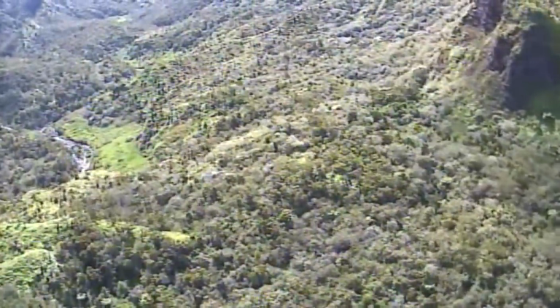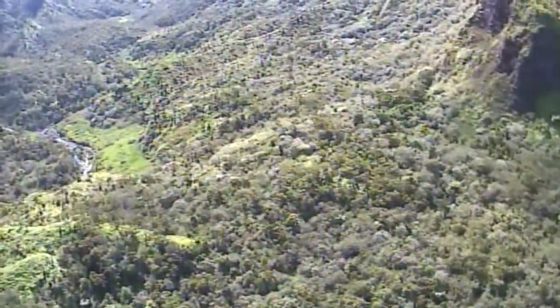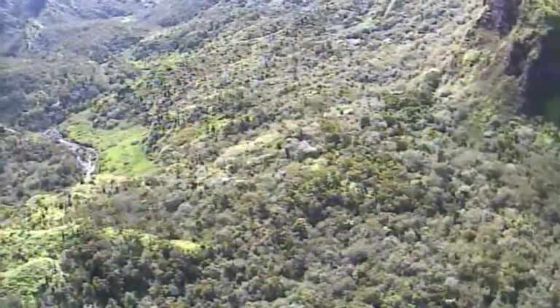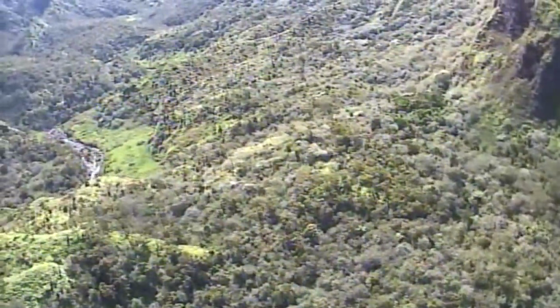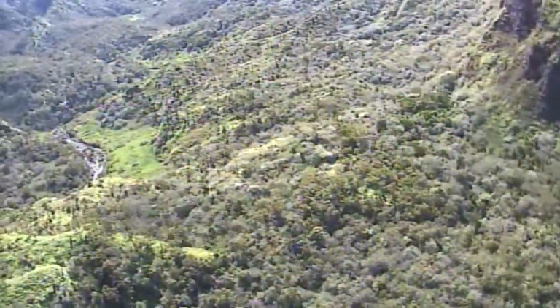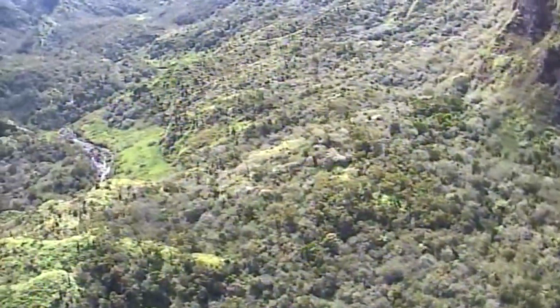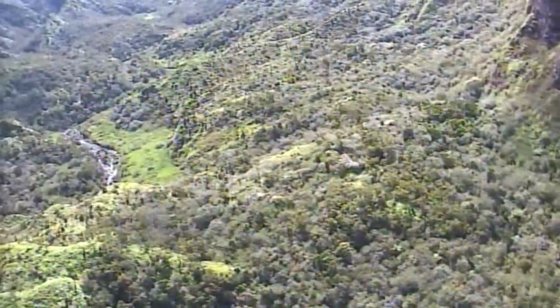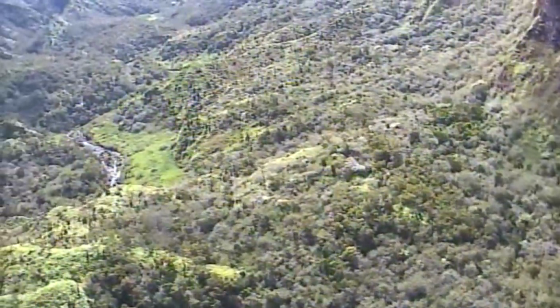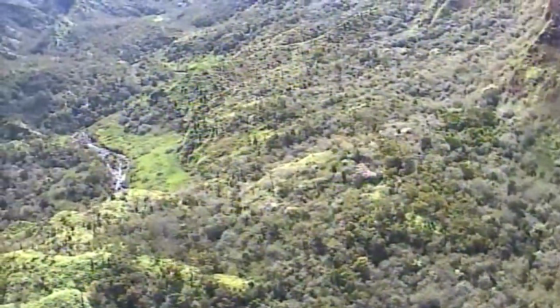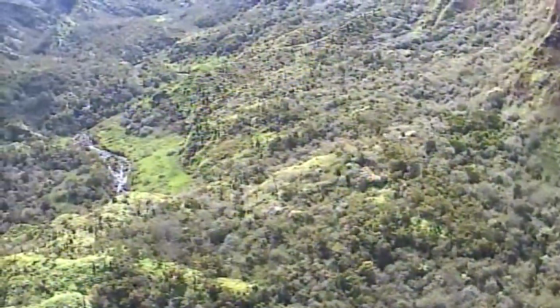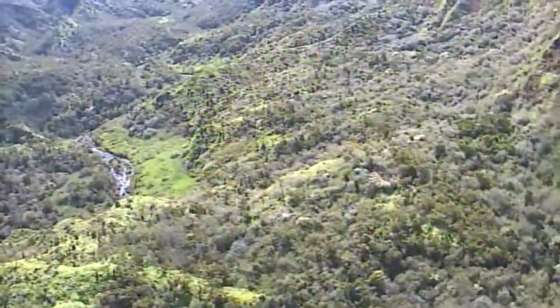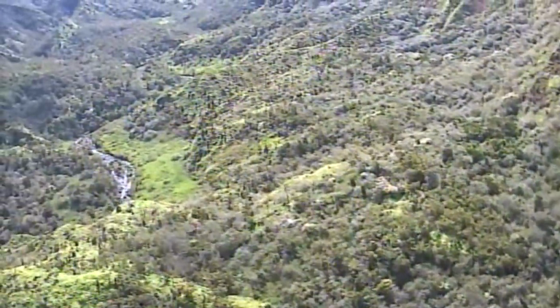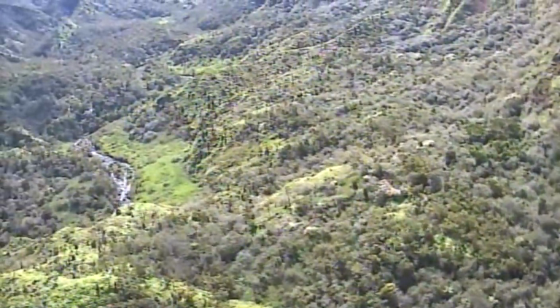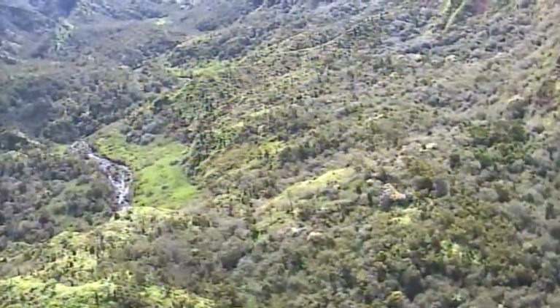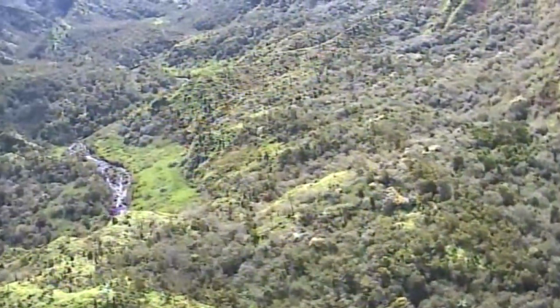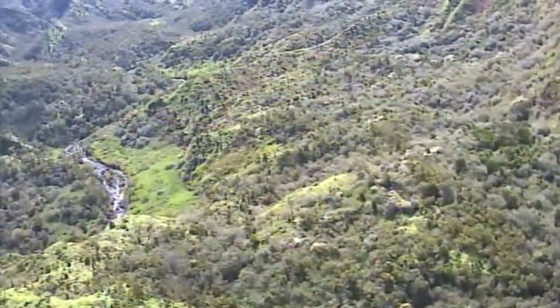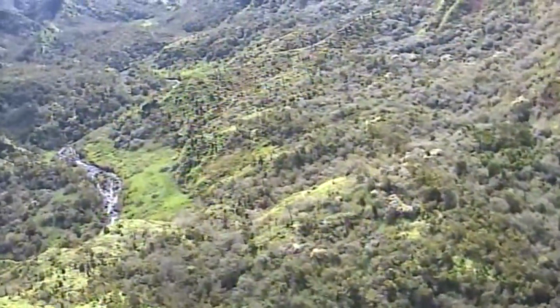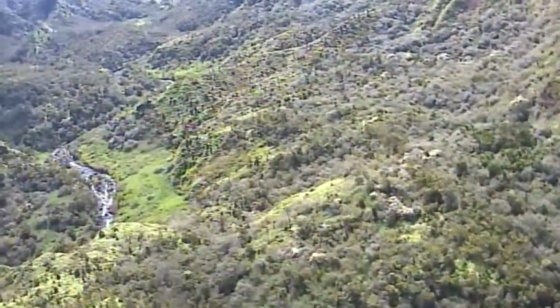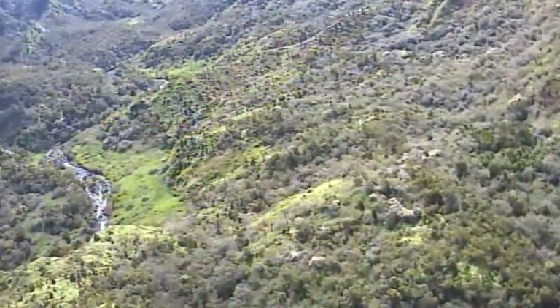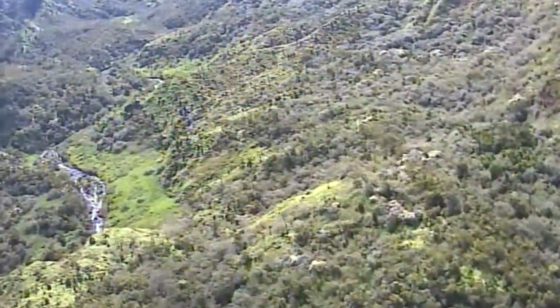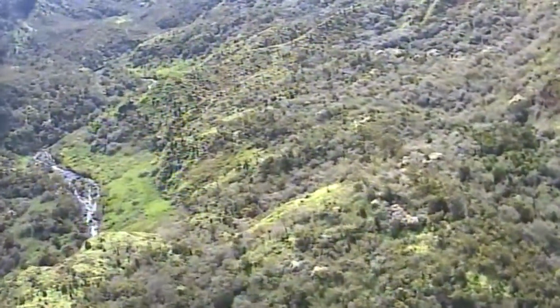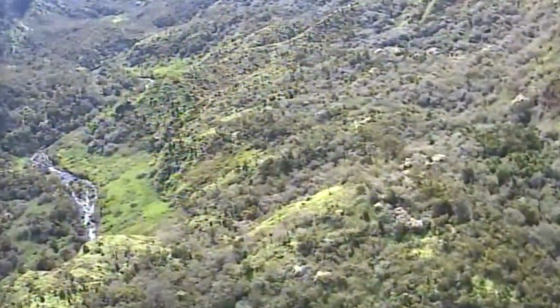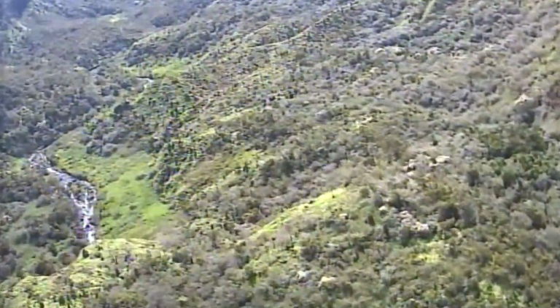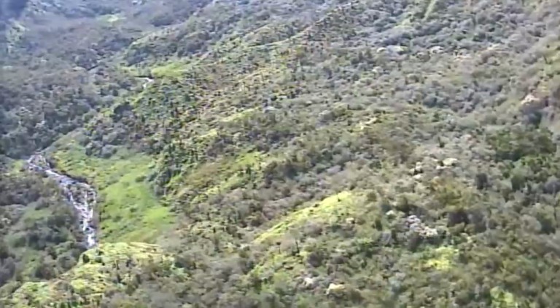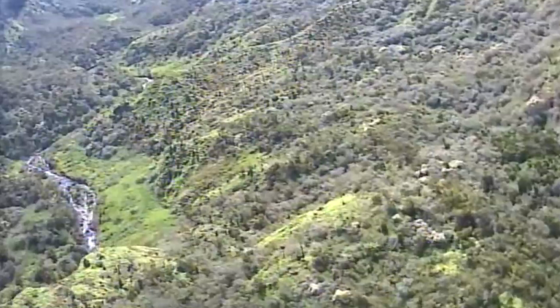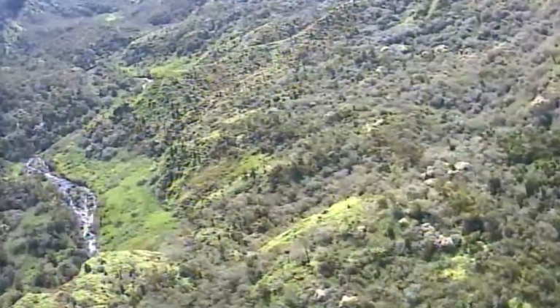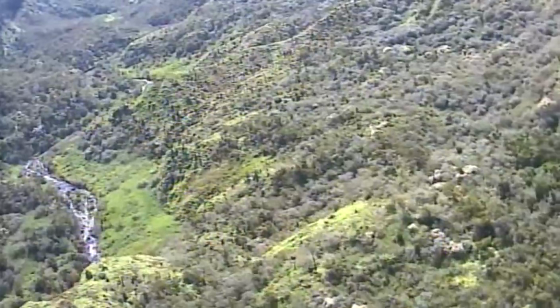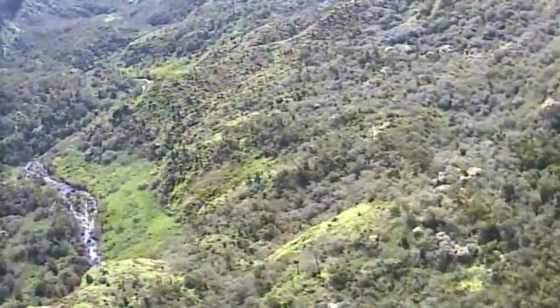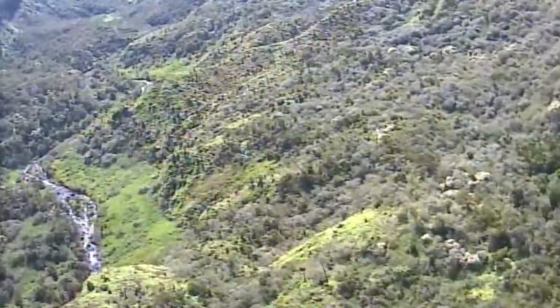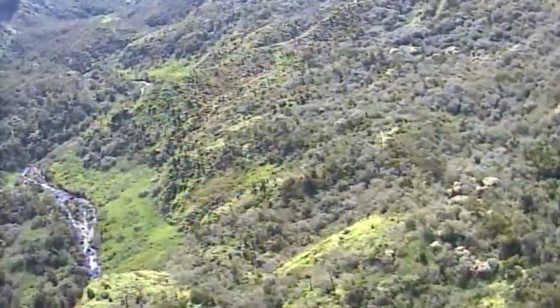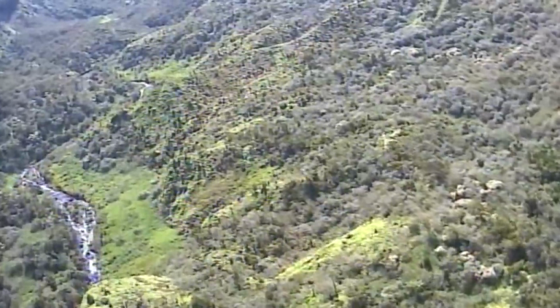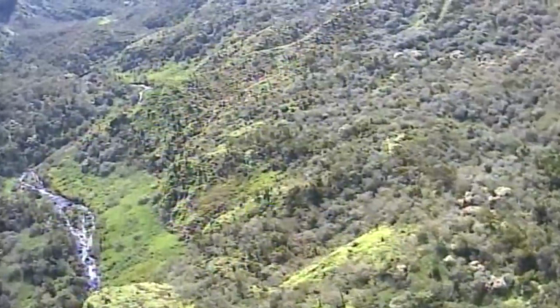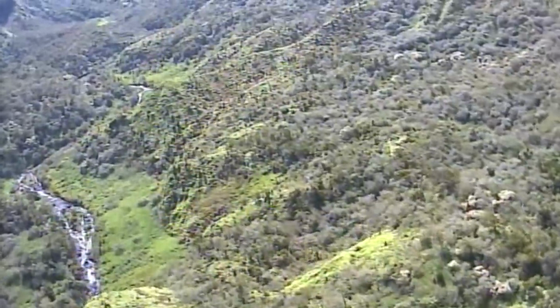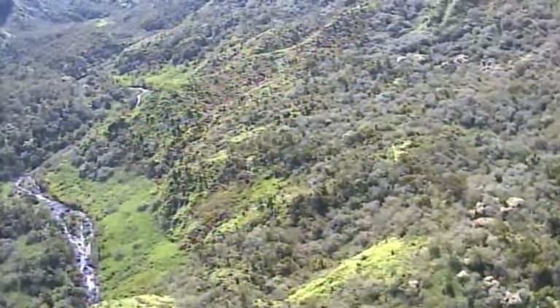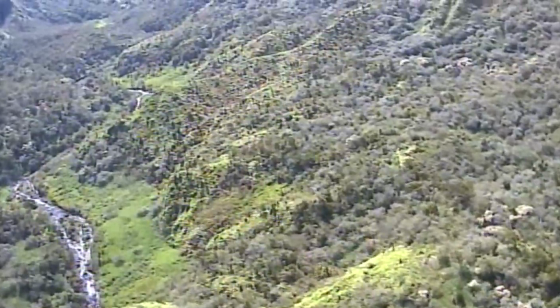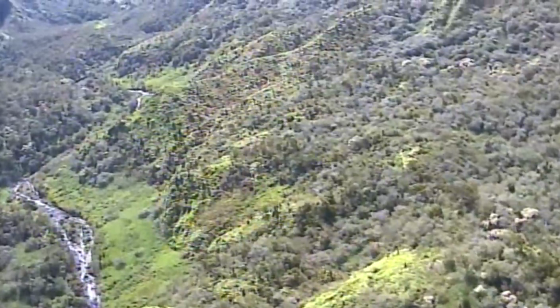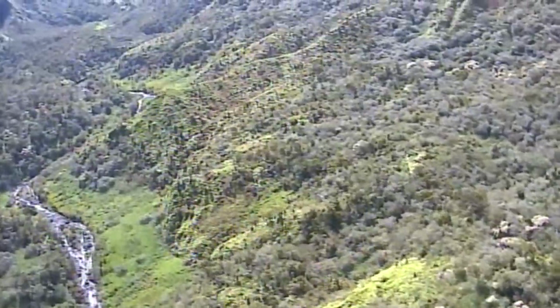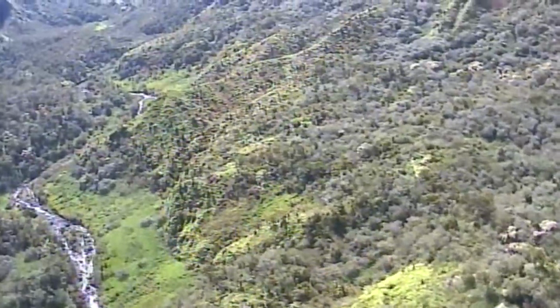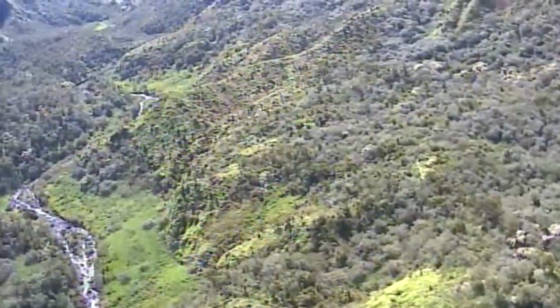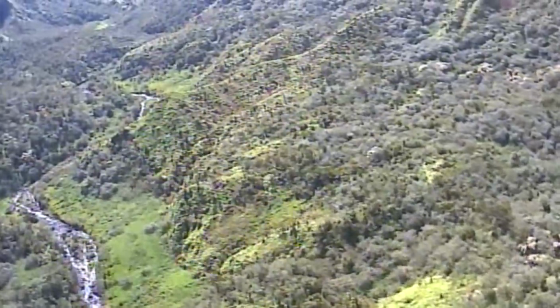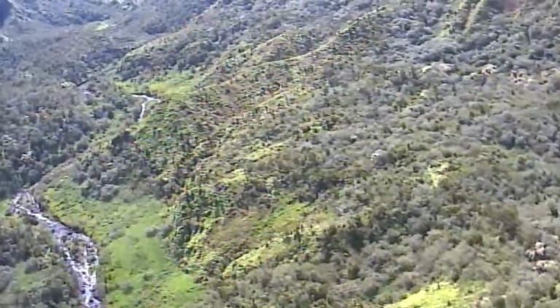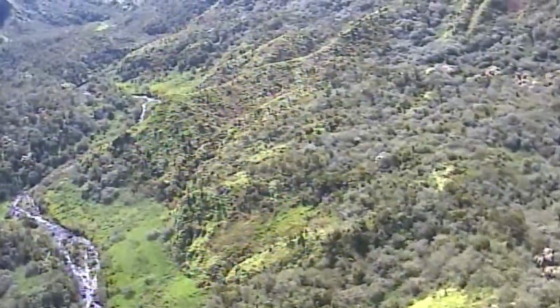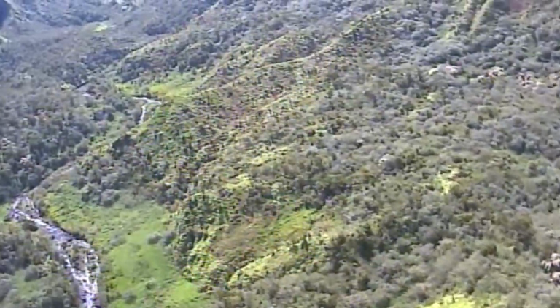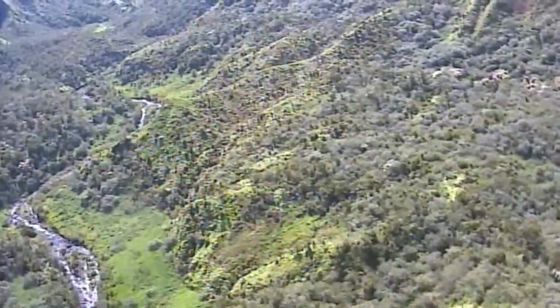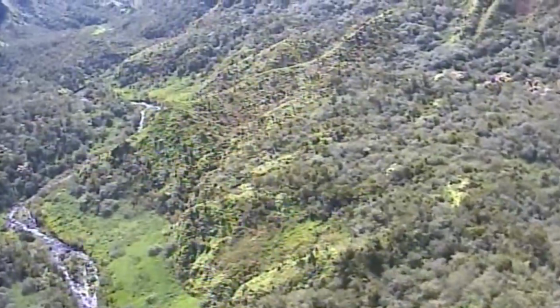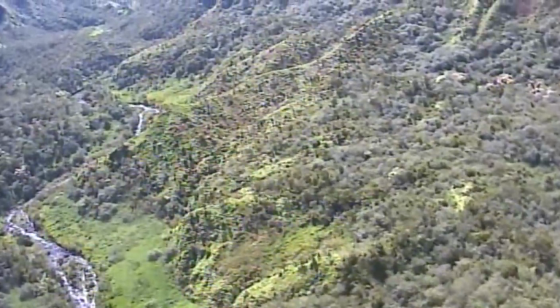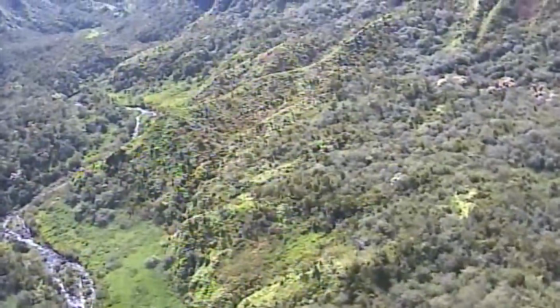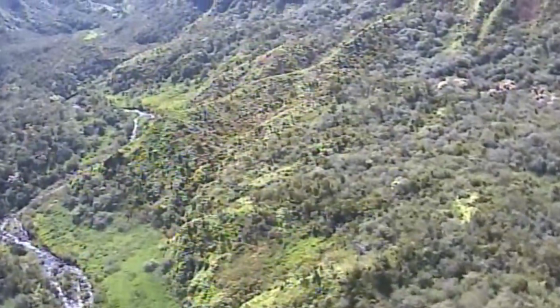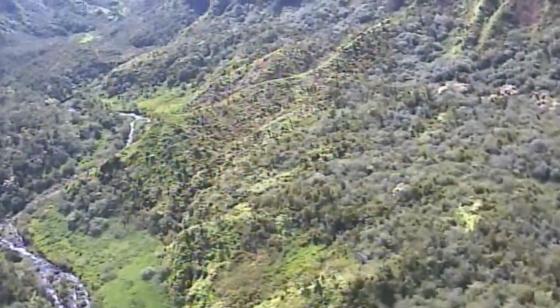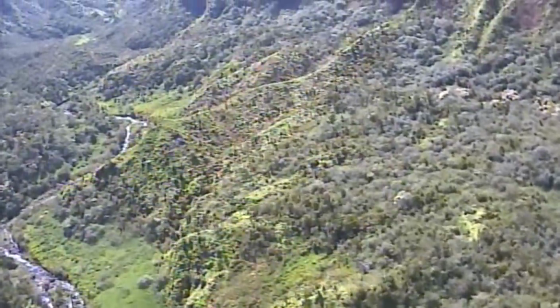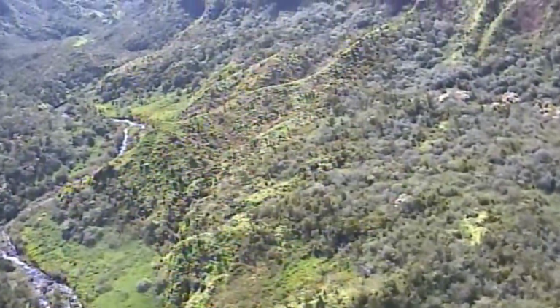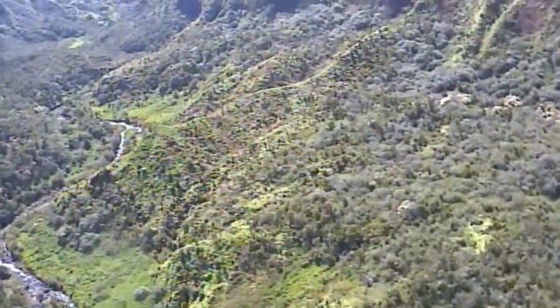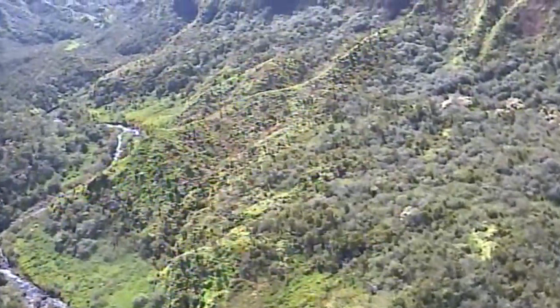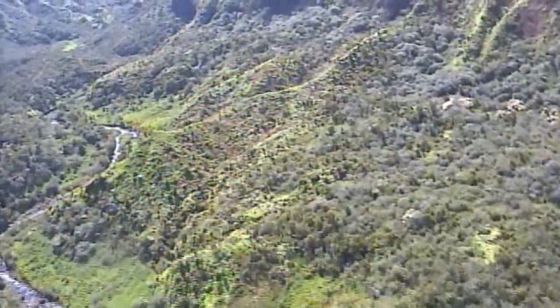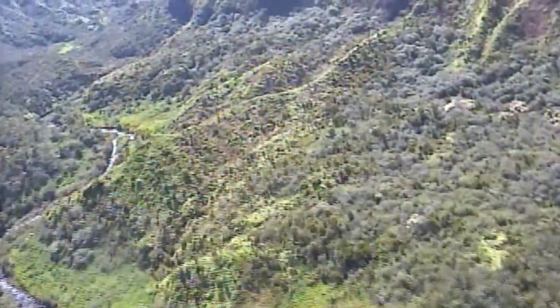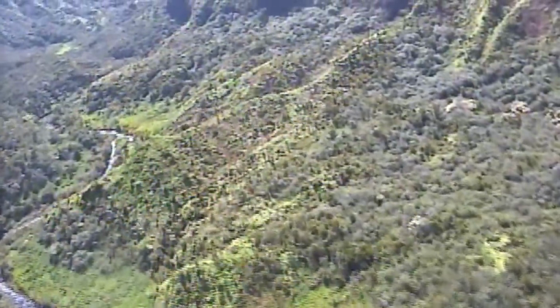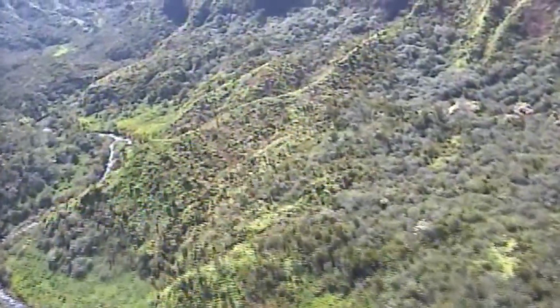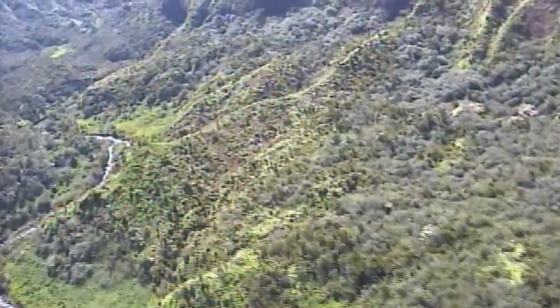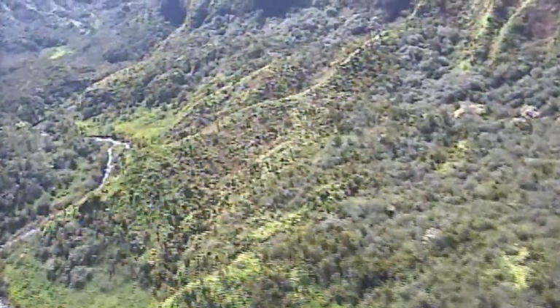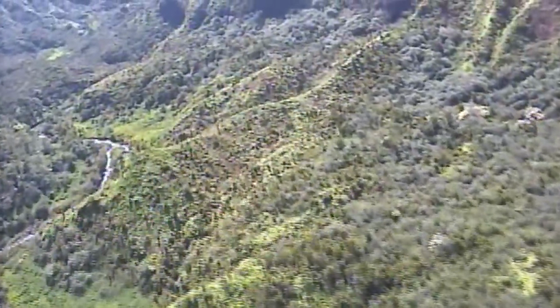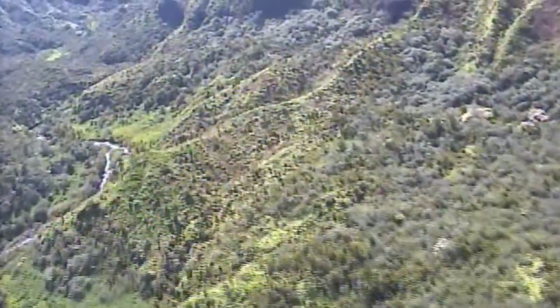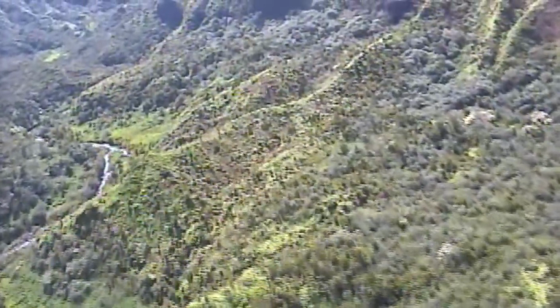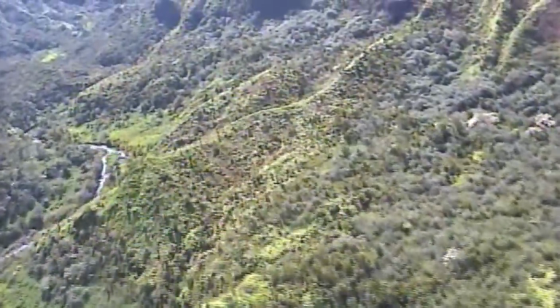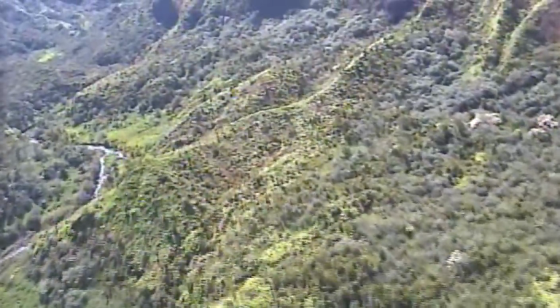To give you a little size comparison, the Big Island of Hawaii, which is the largest island, sits over there at over 4,000 square miles.